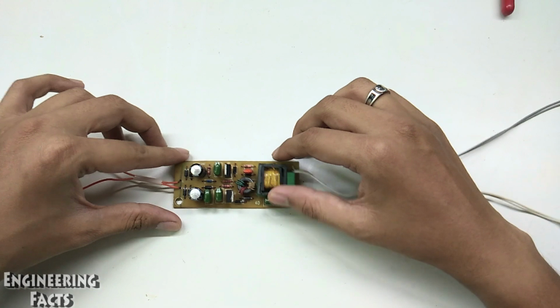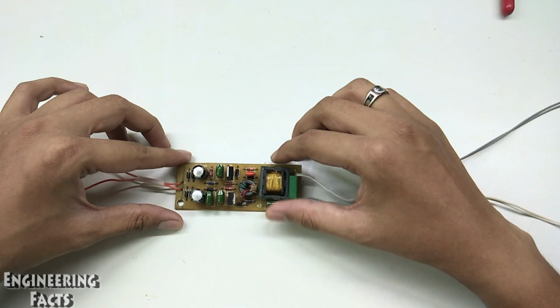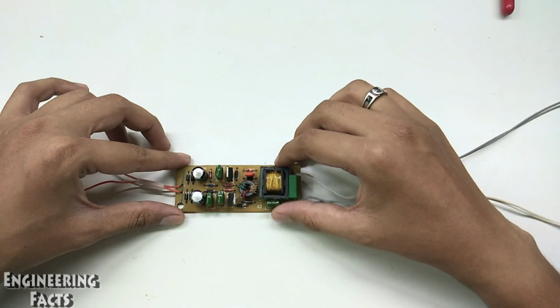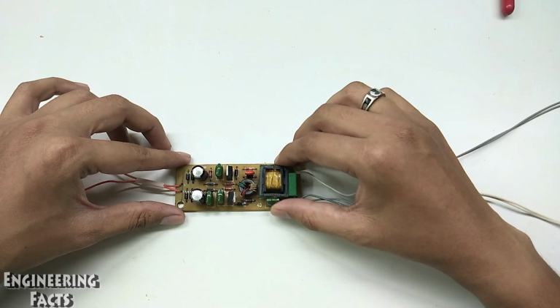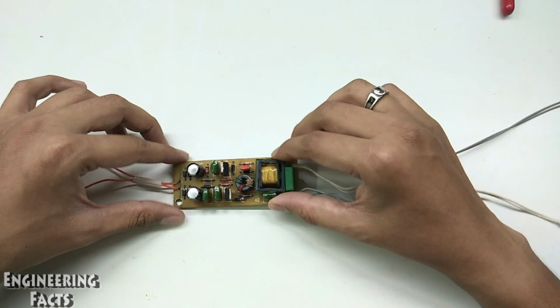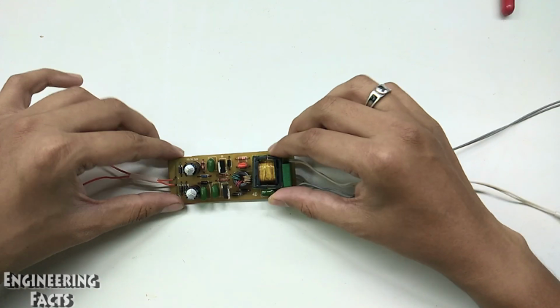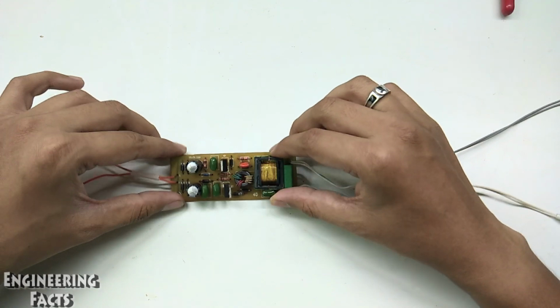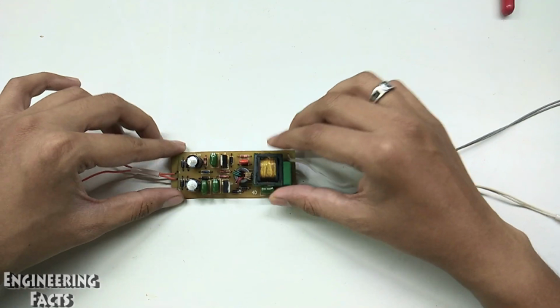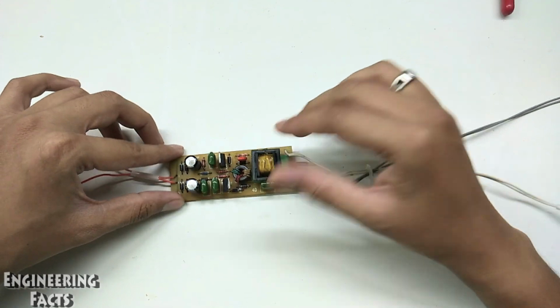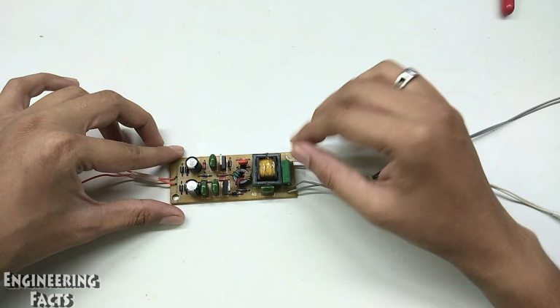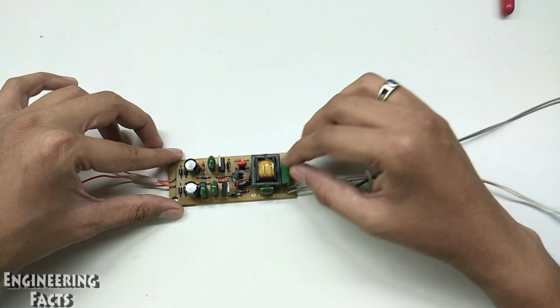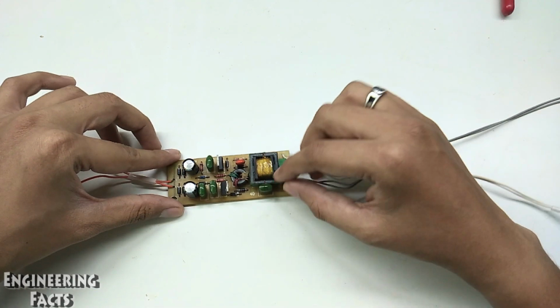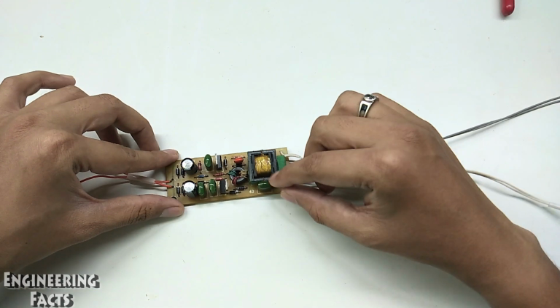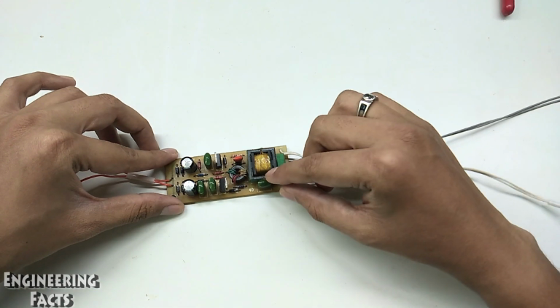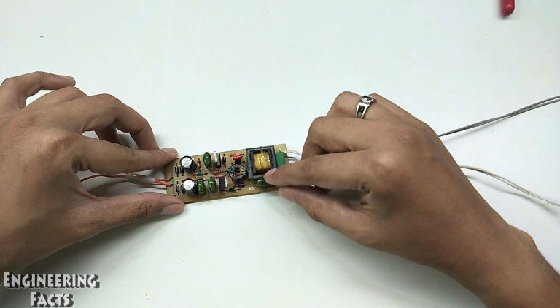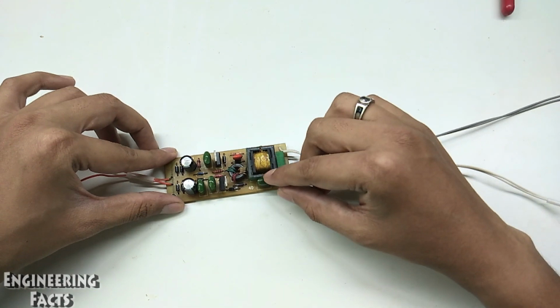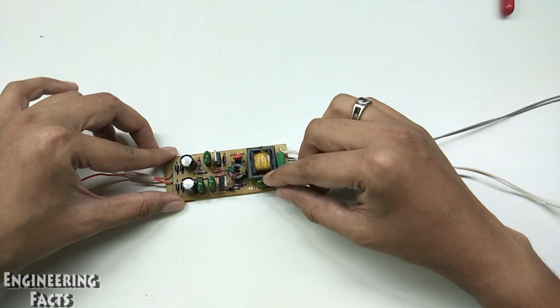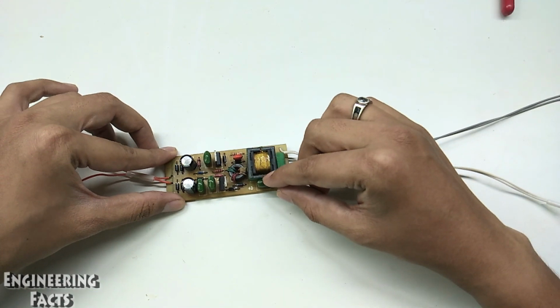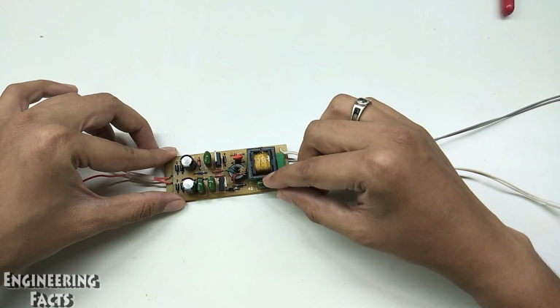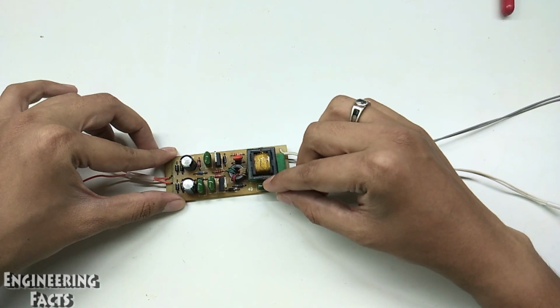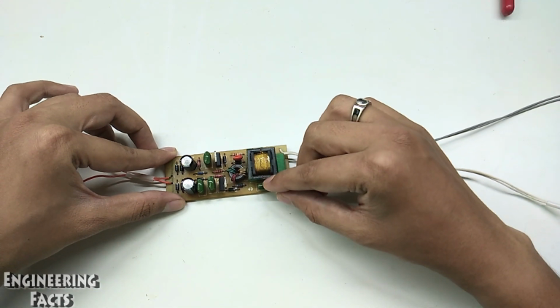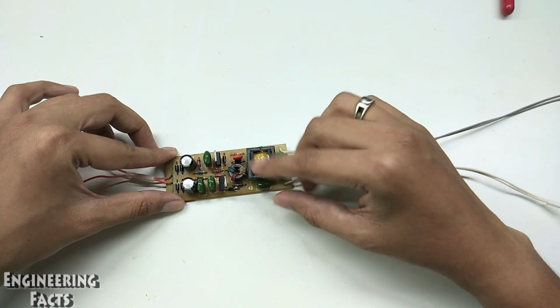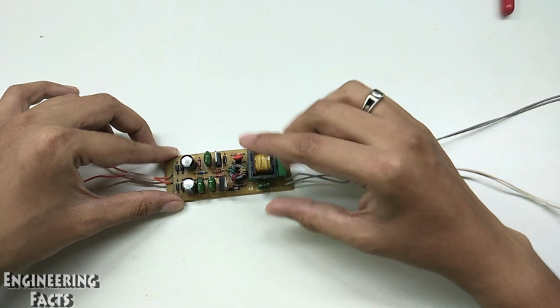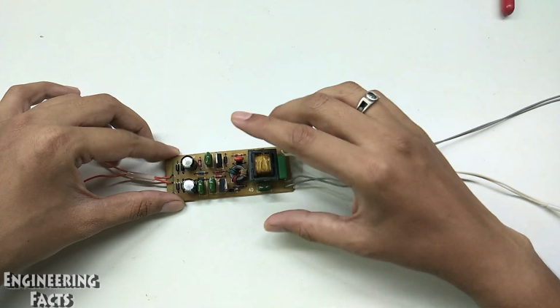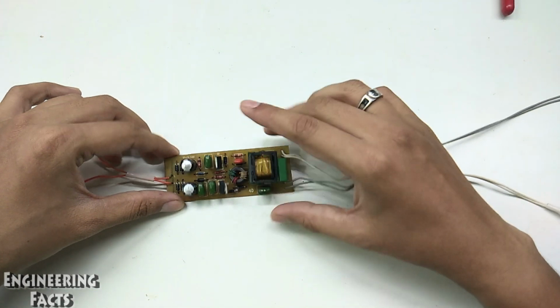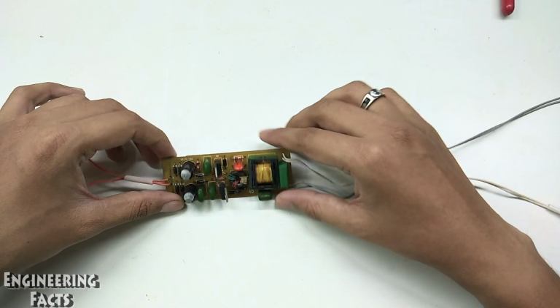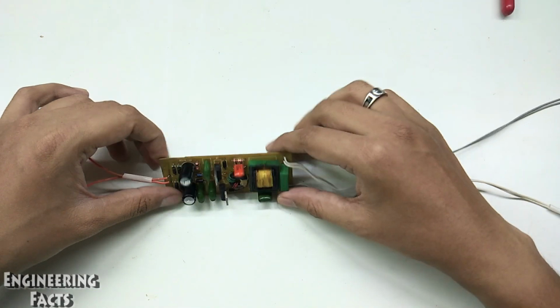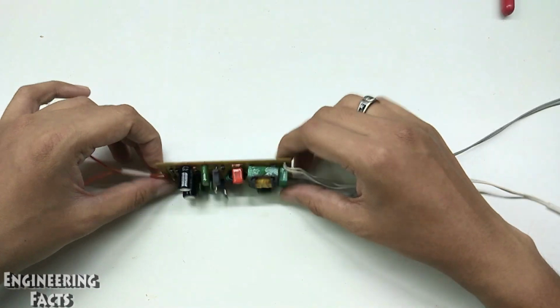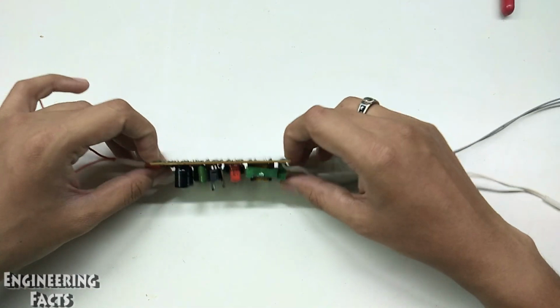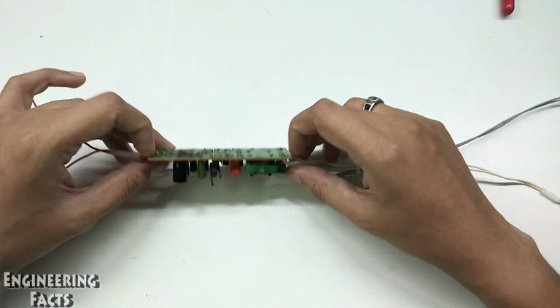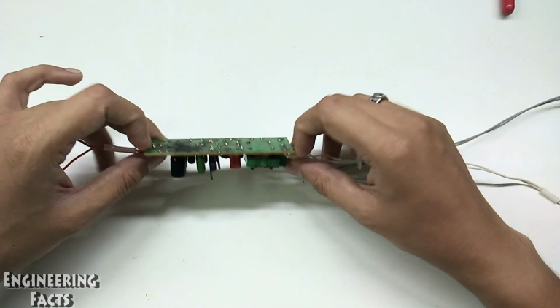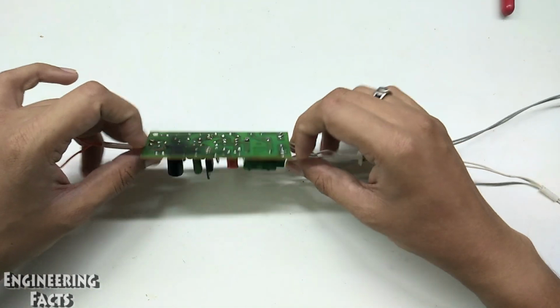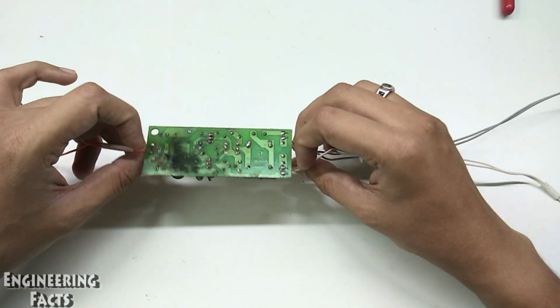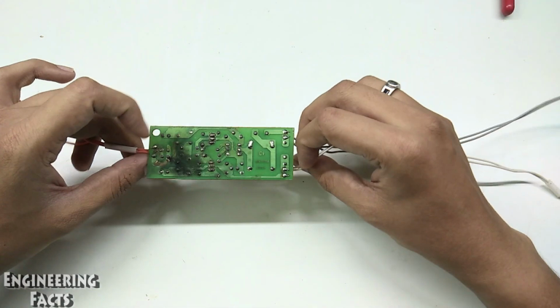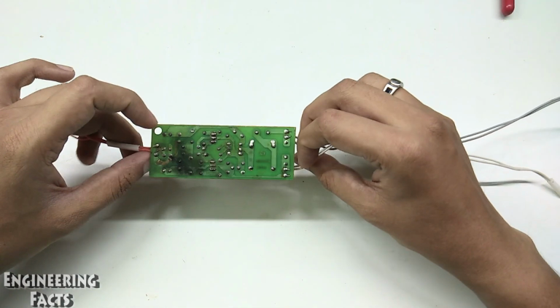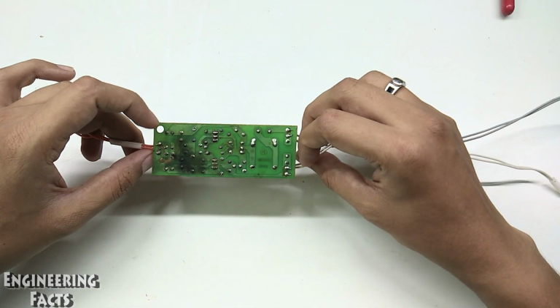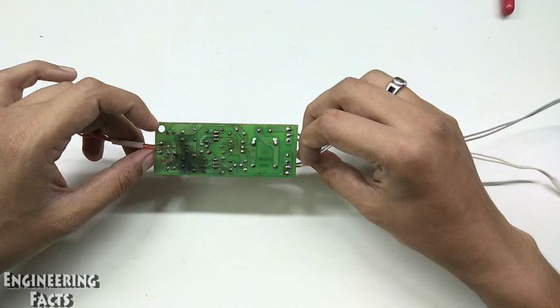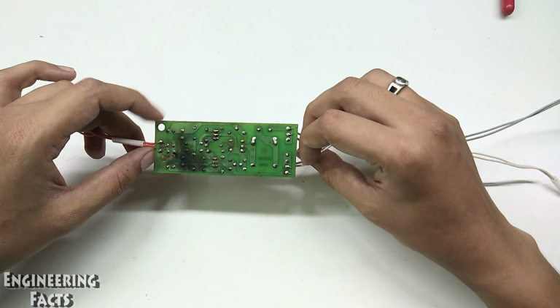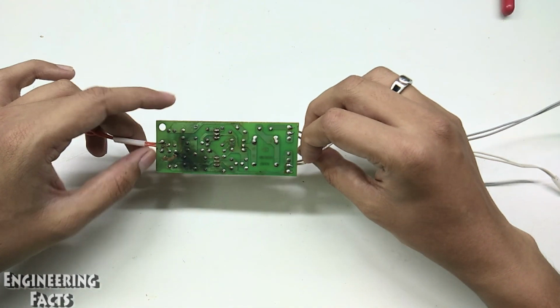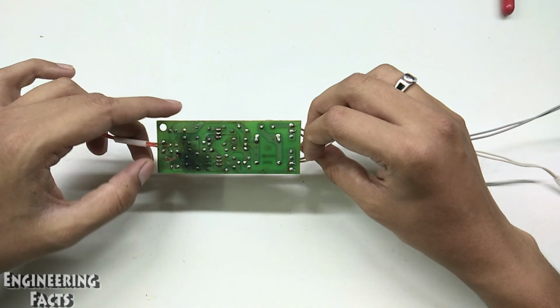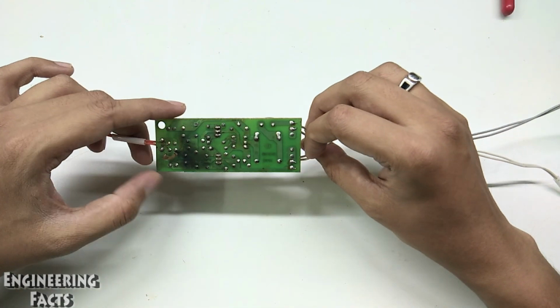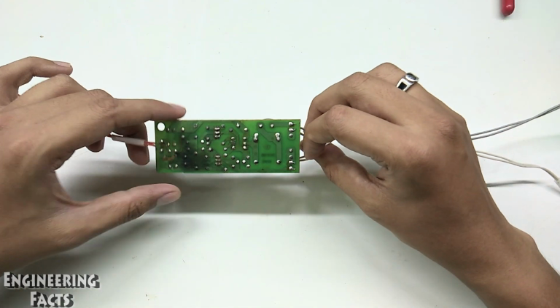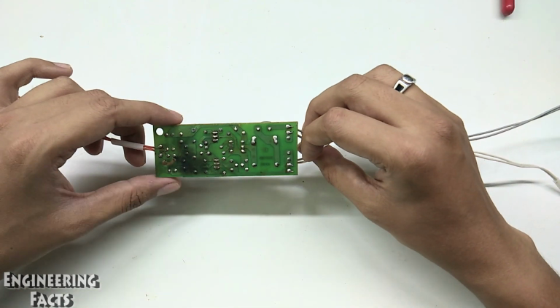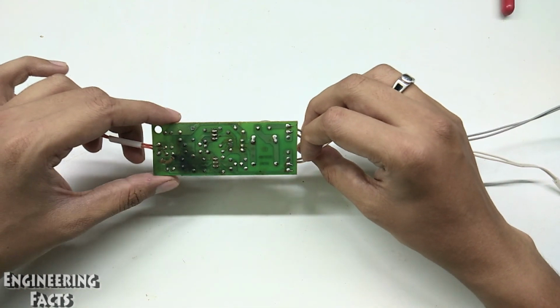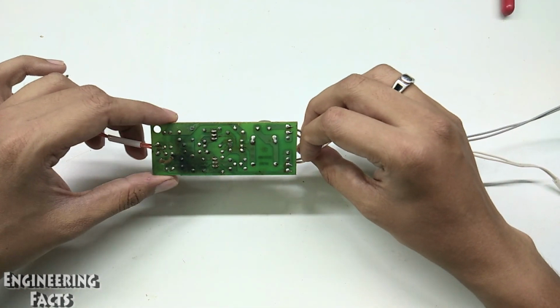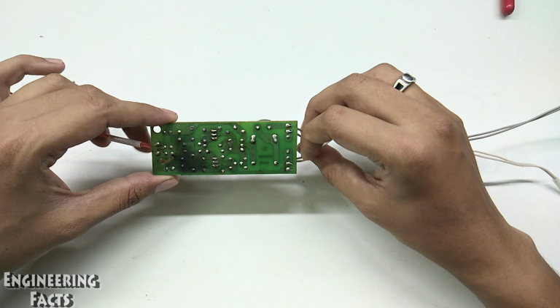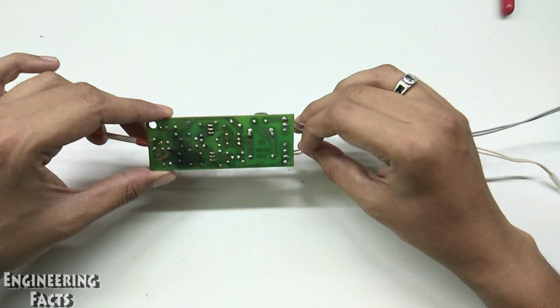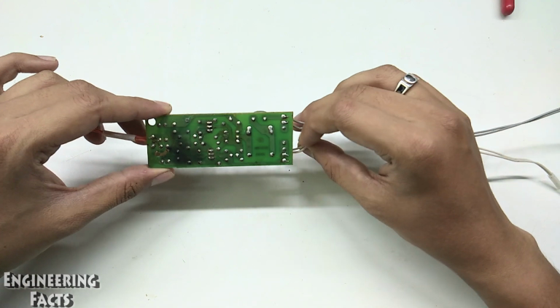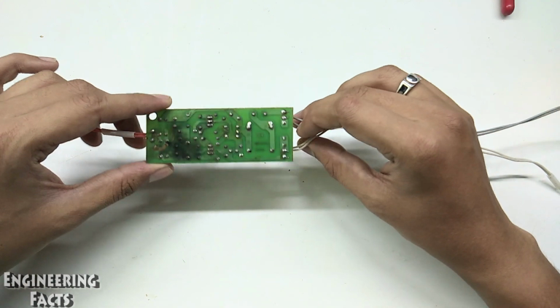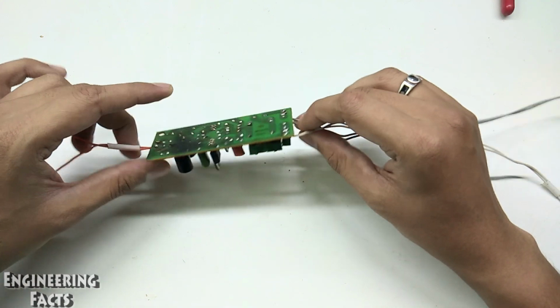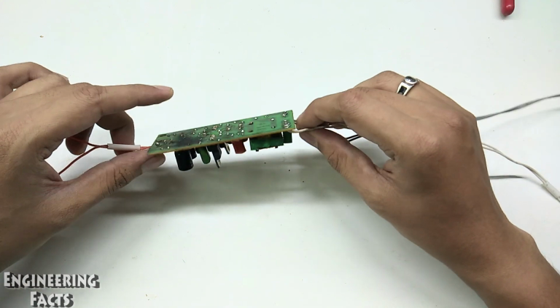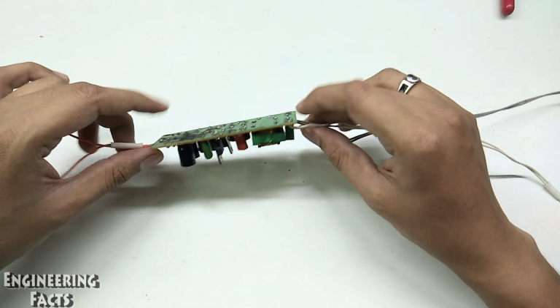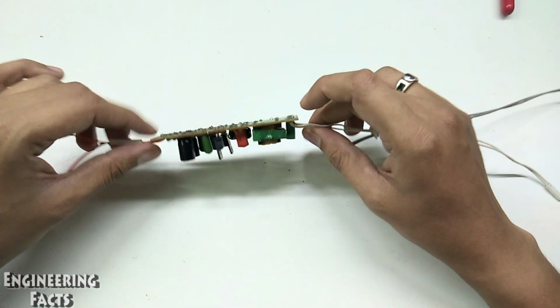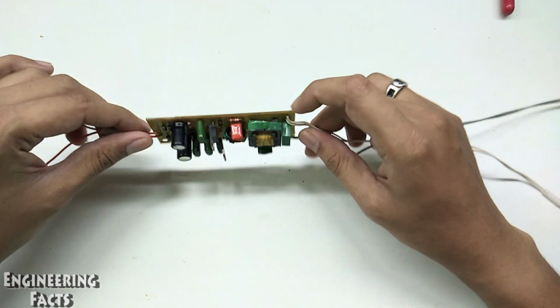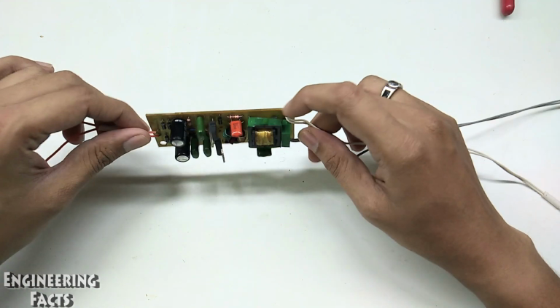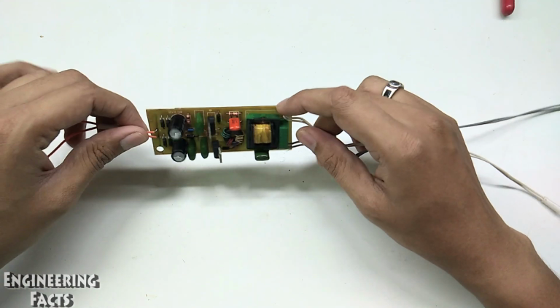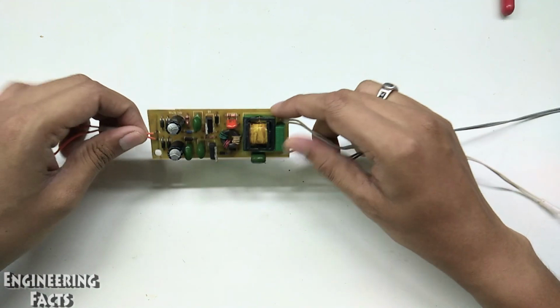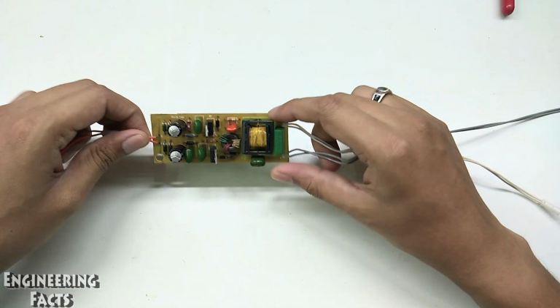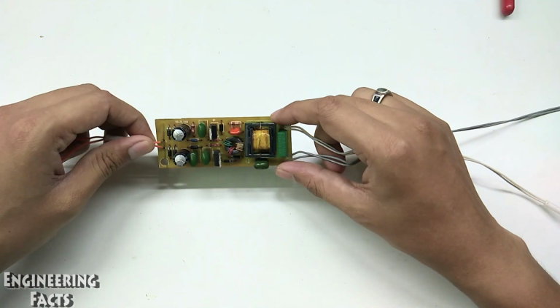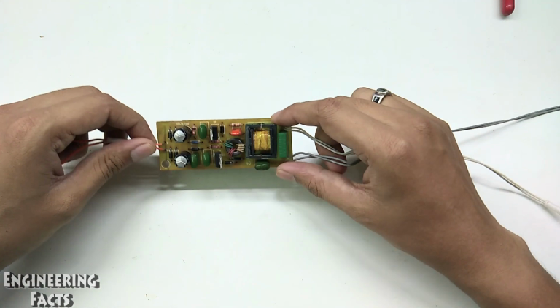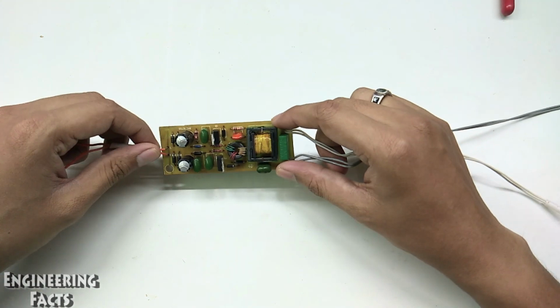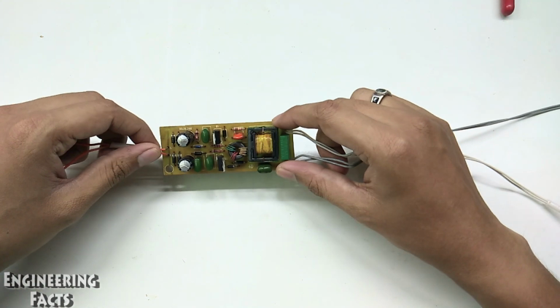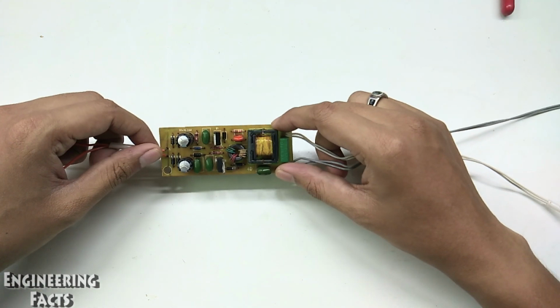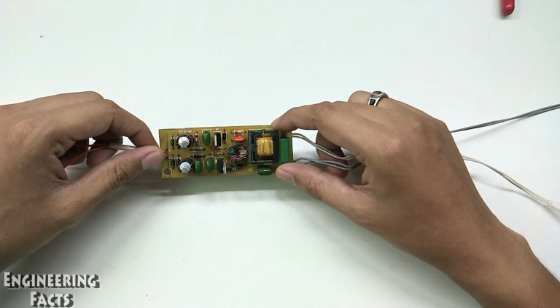There is a choke in the tube and it is a top cover. In this video, we will tell you how to repair the electronic choke.